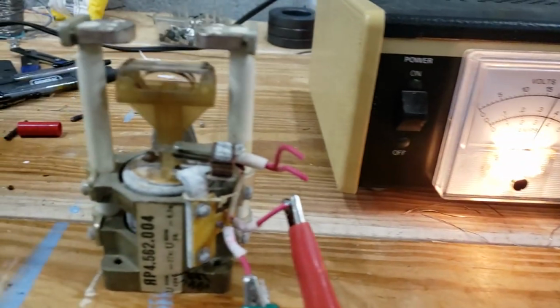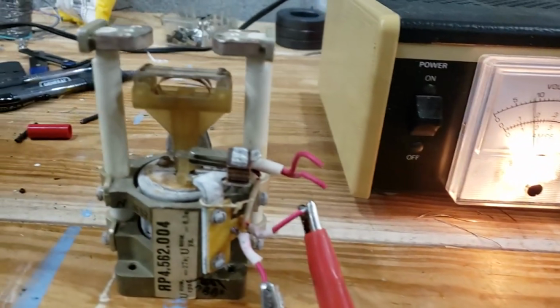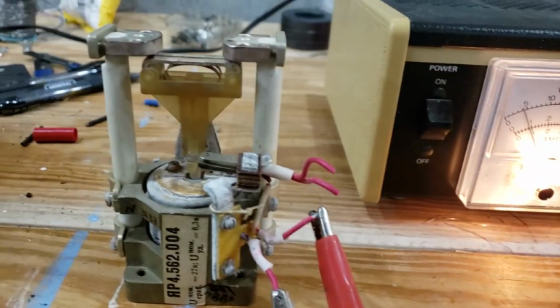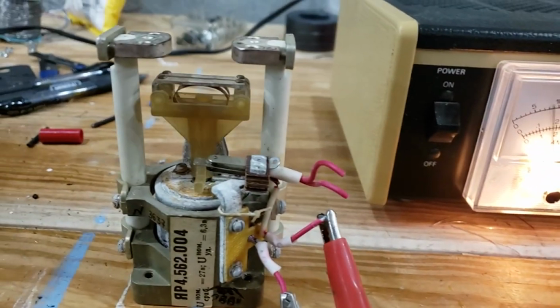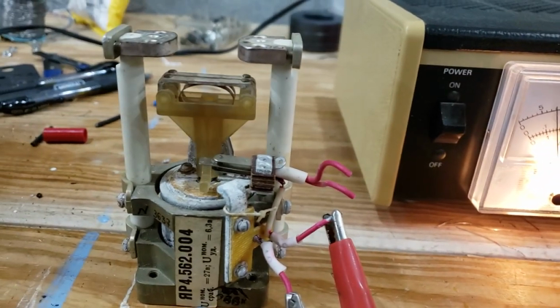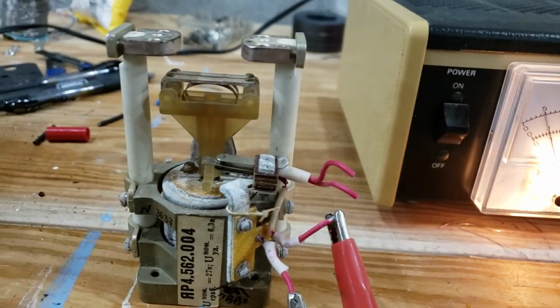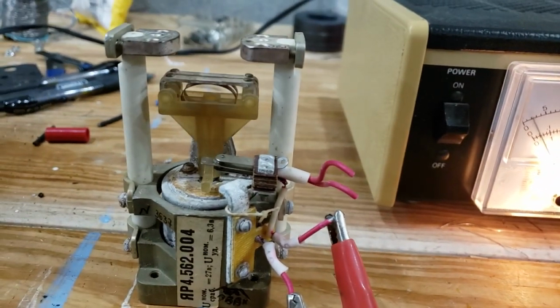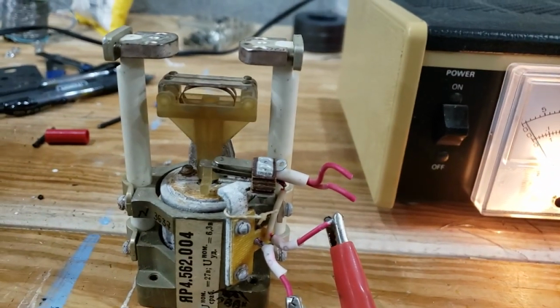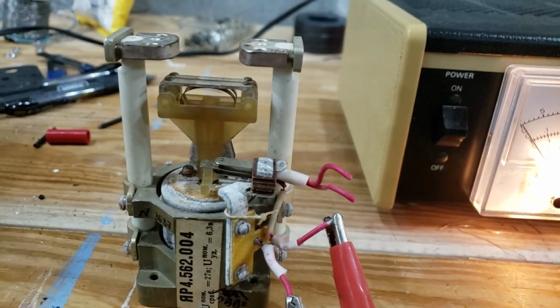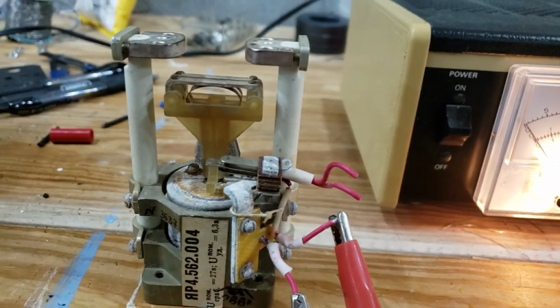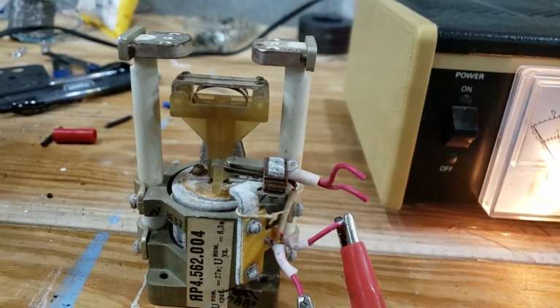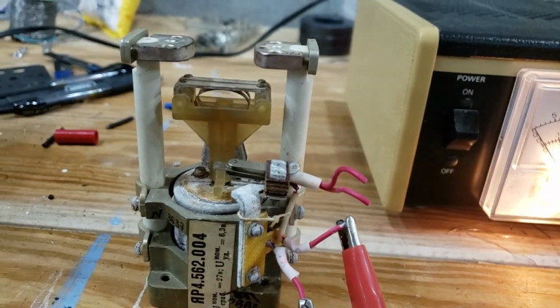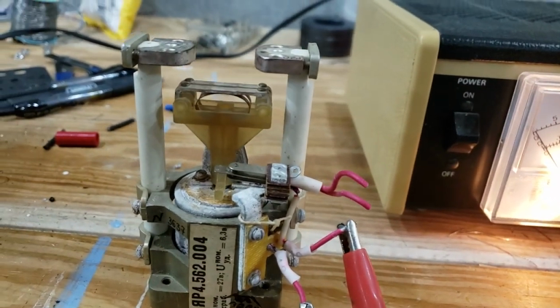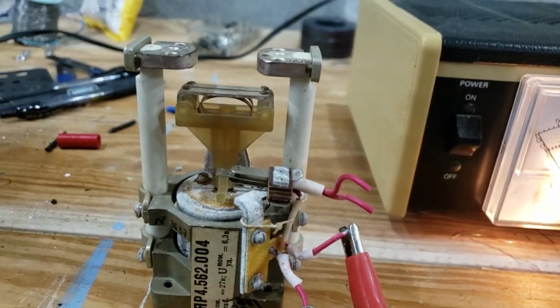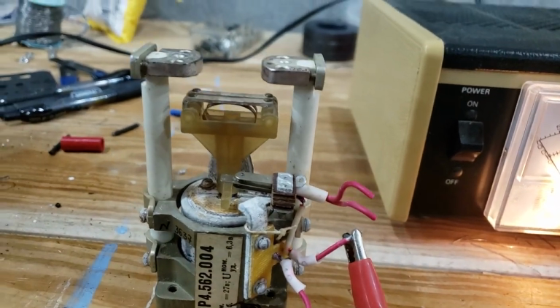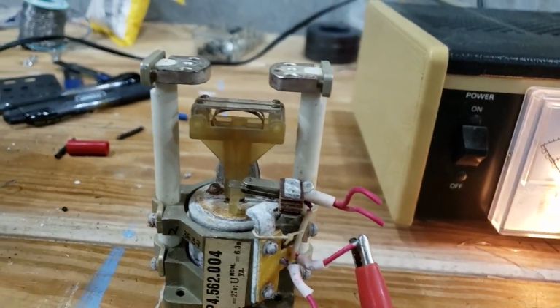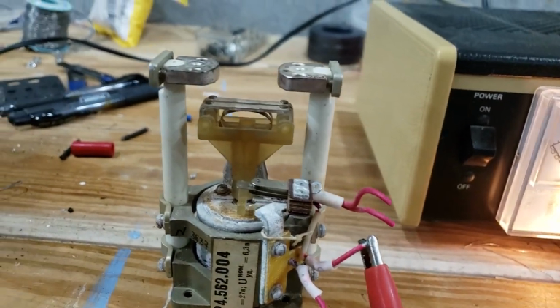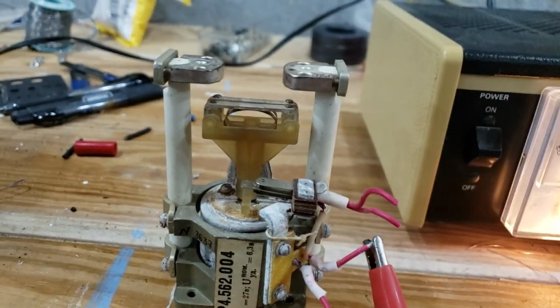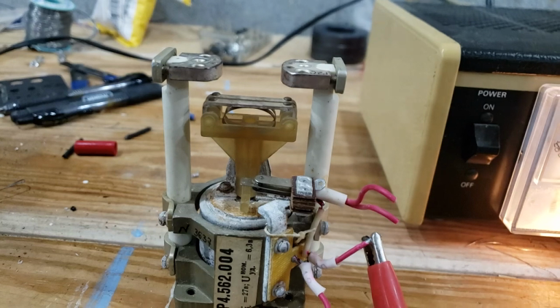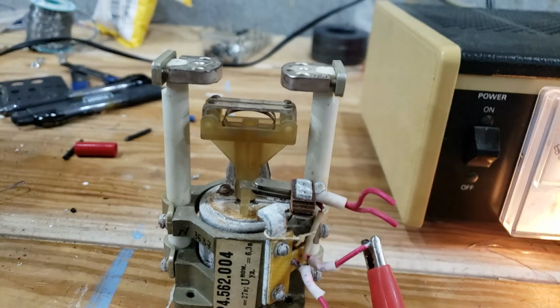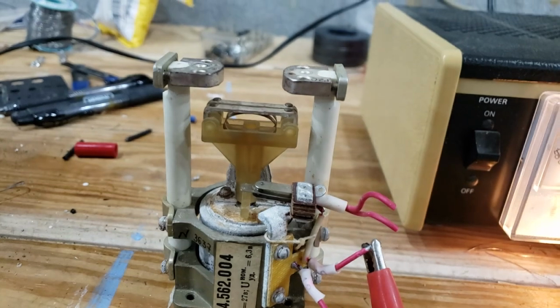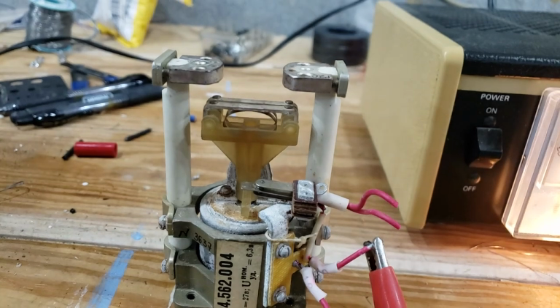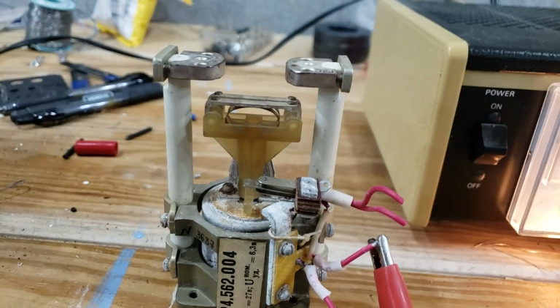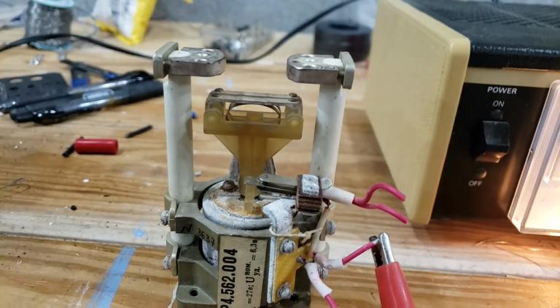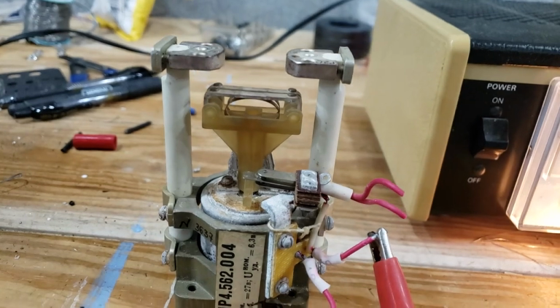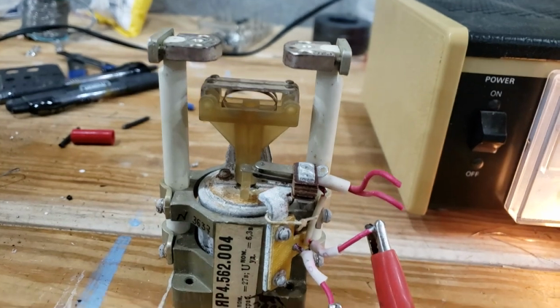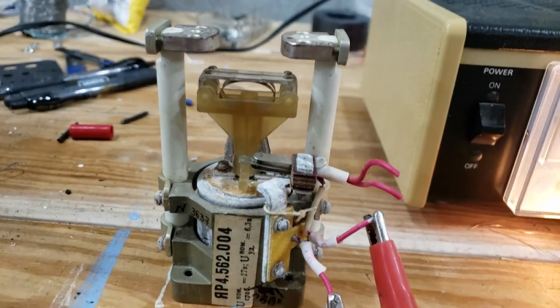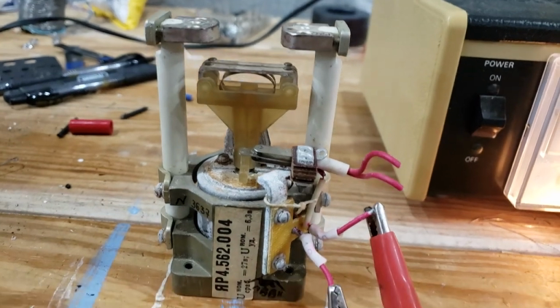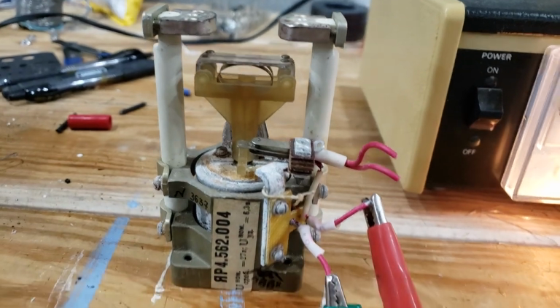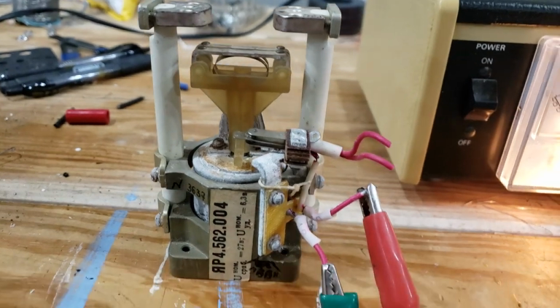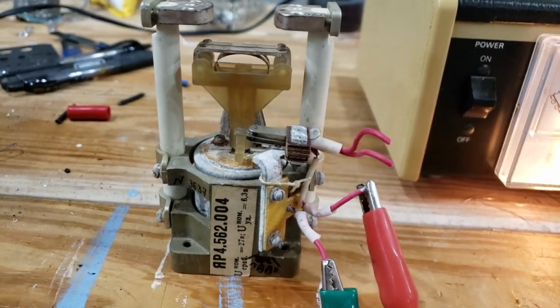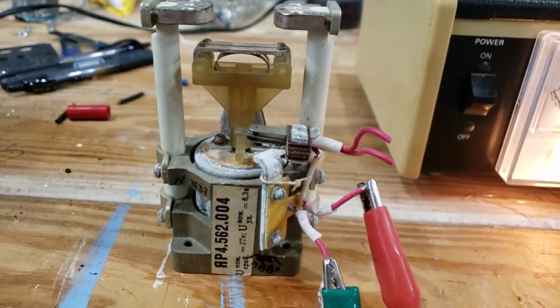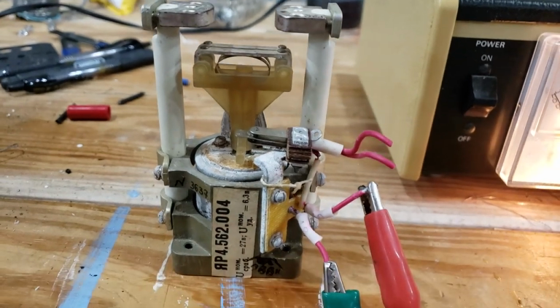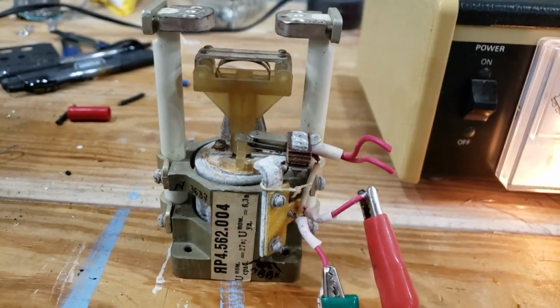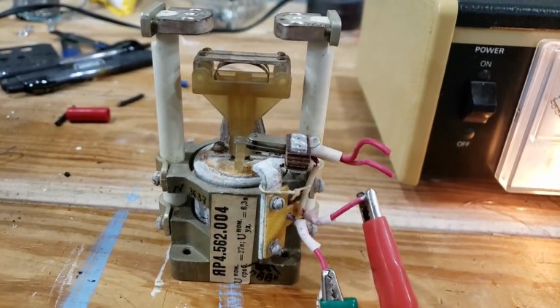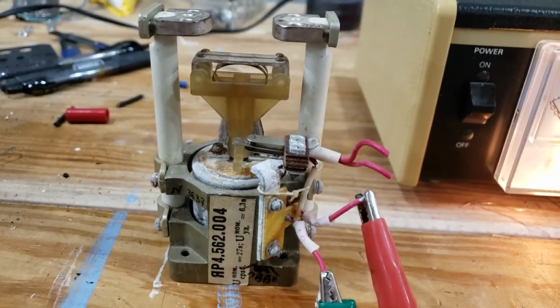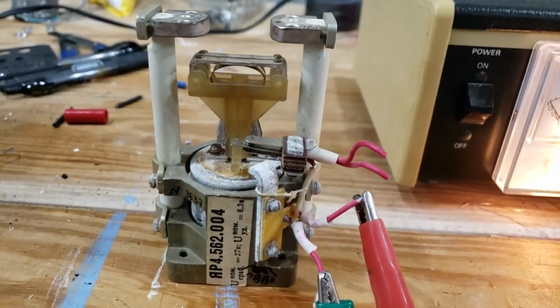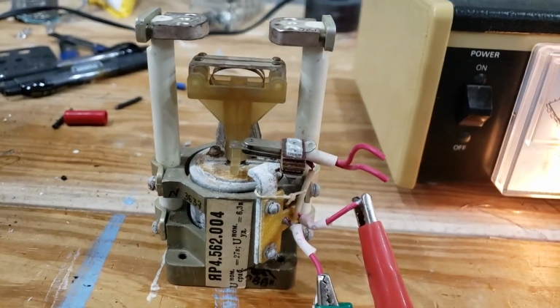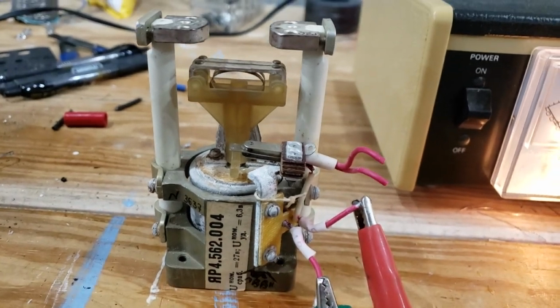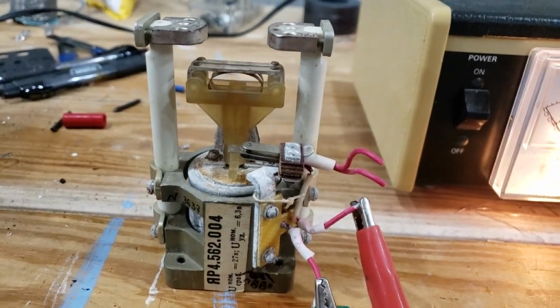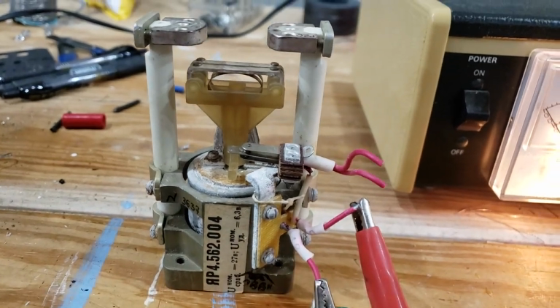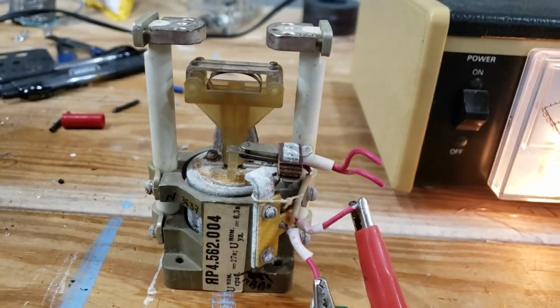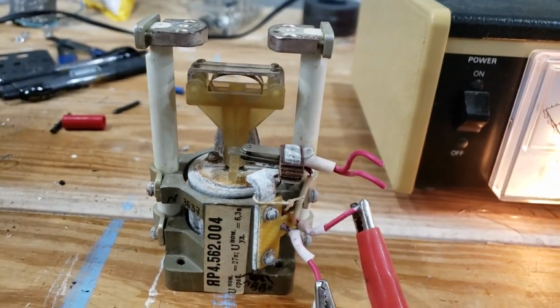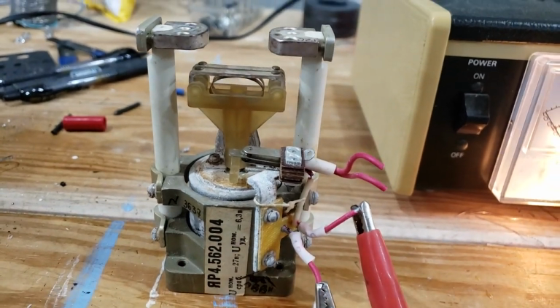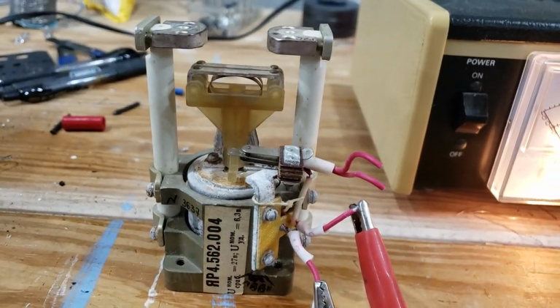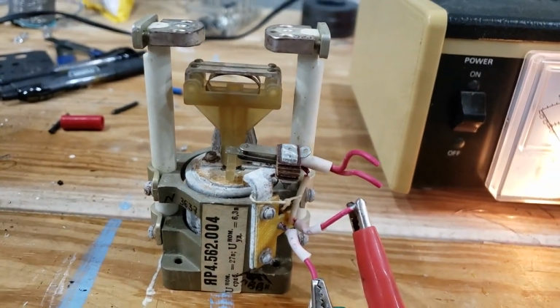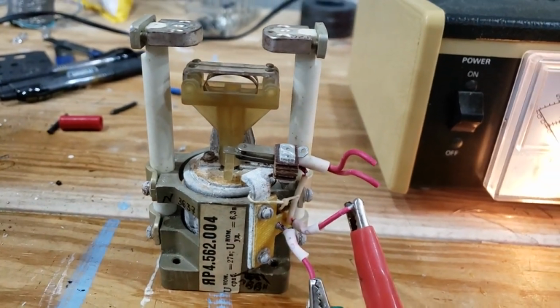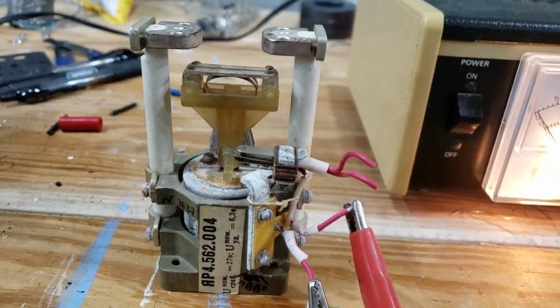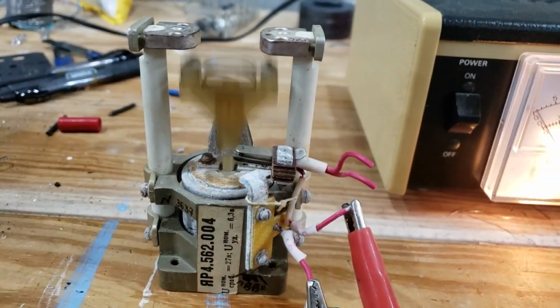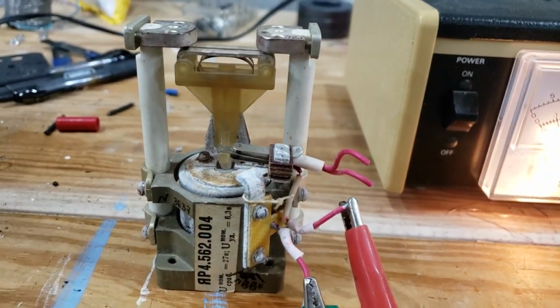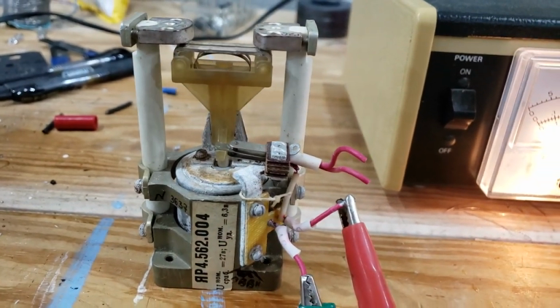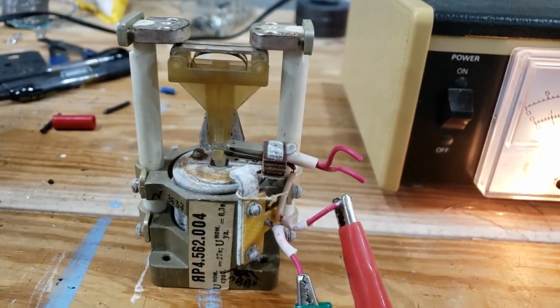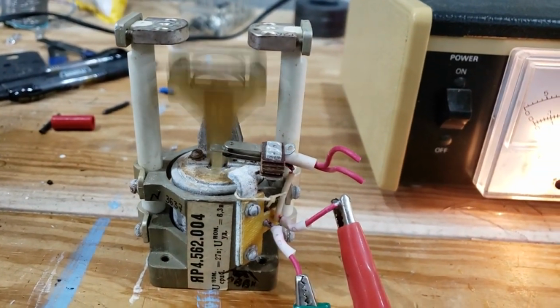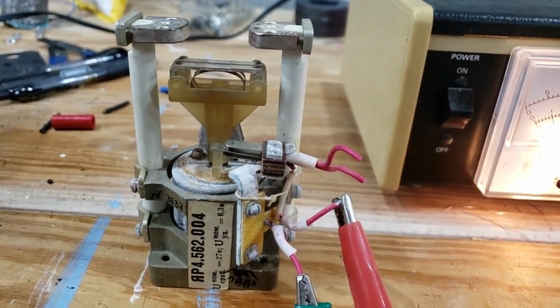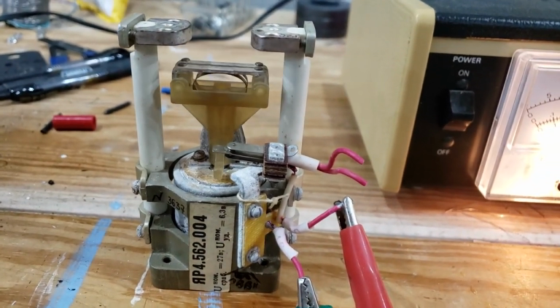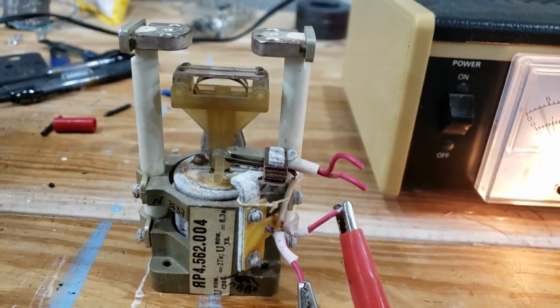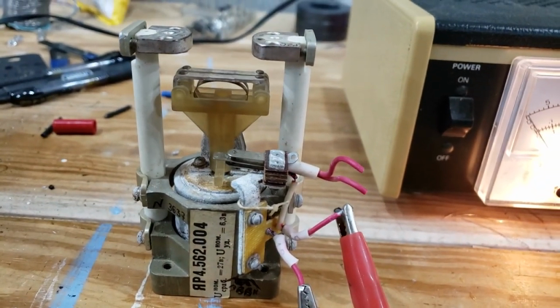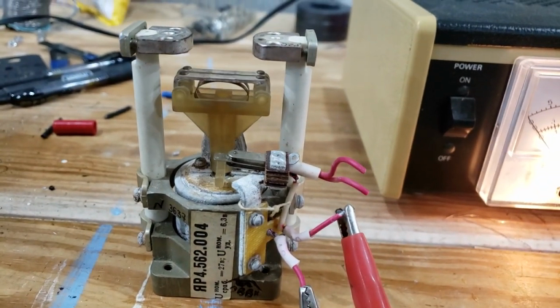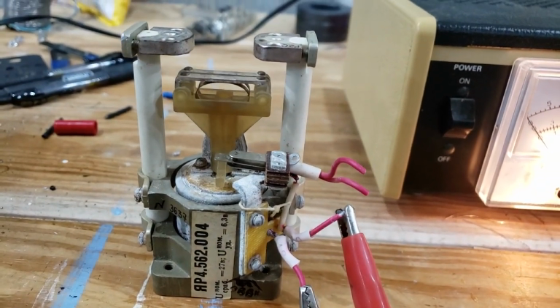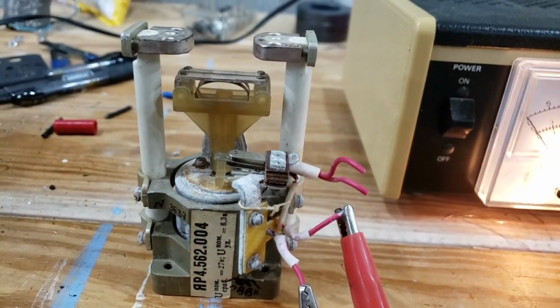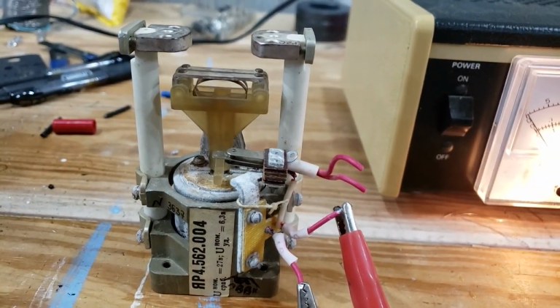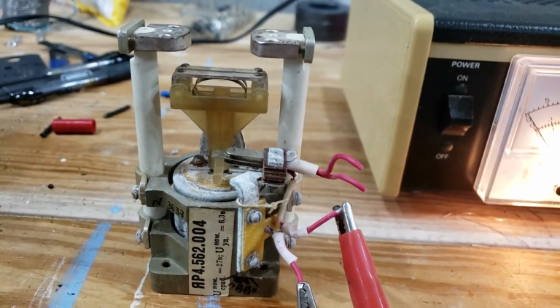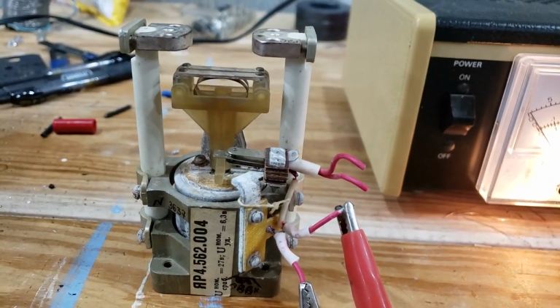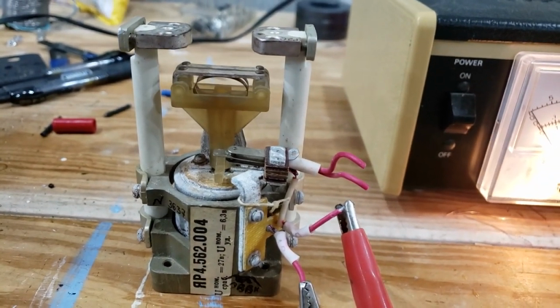So there you go — a plunger-type relay, good for antenna circuits, low capacitance.